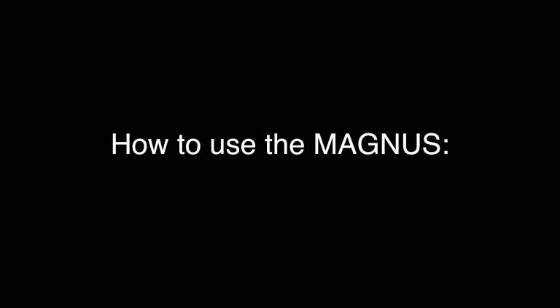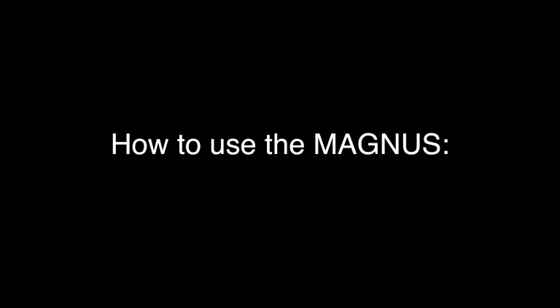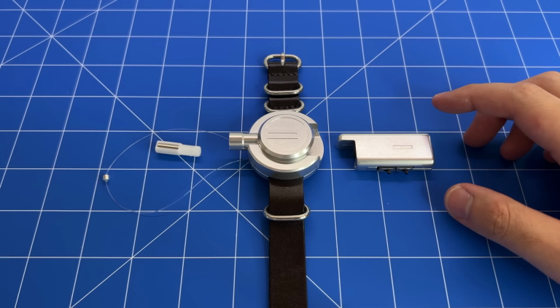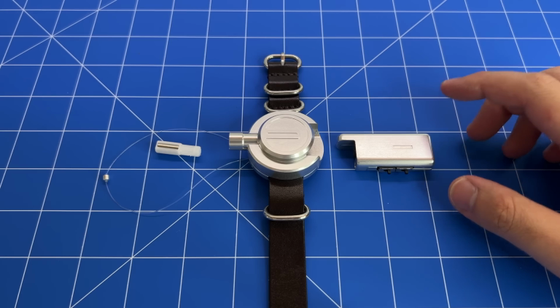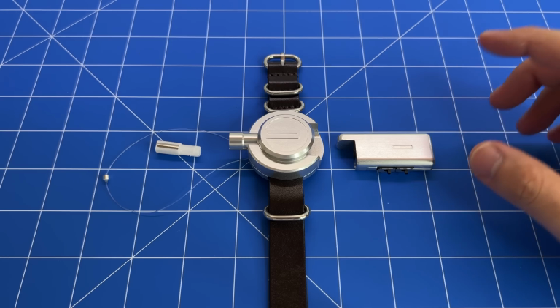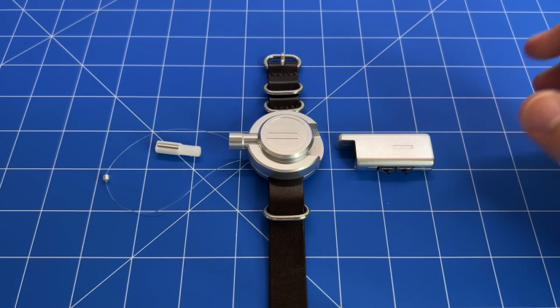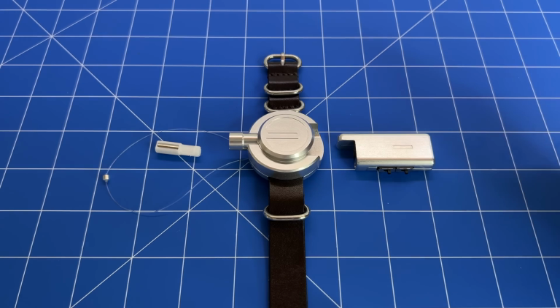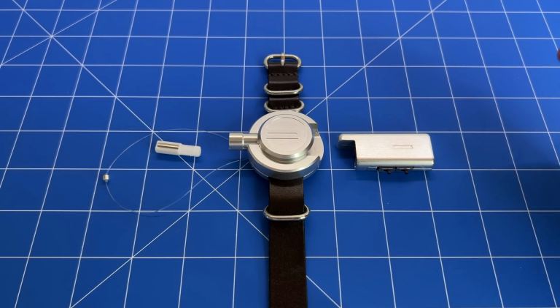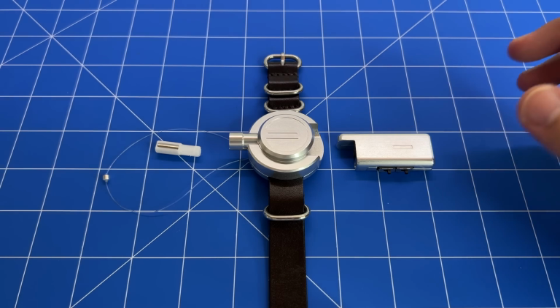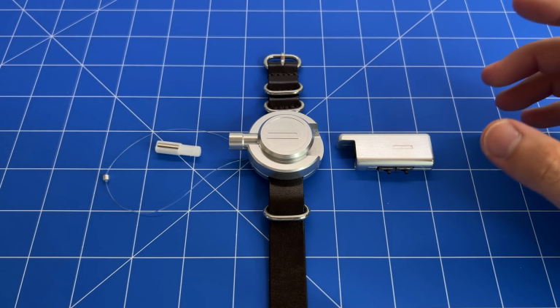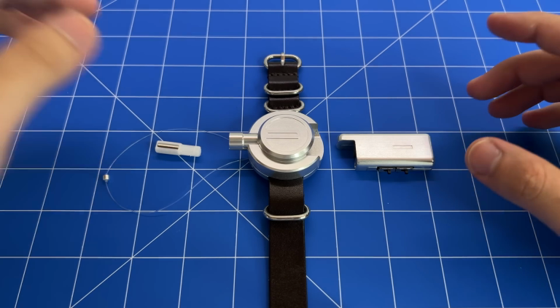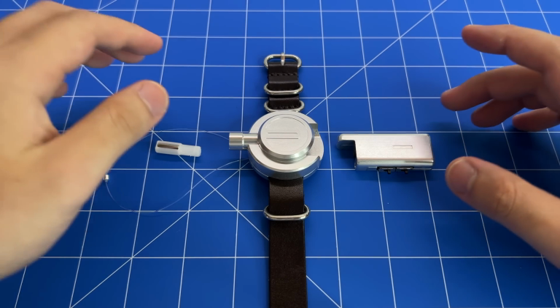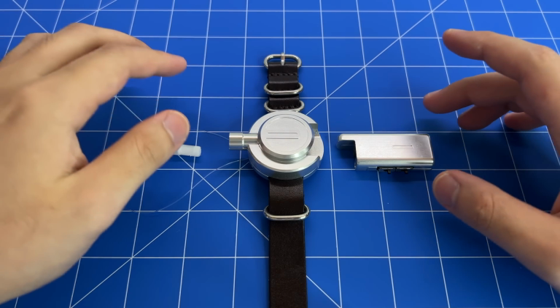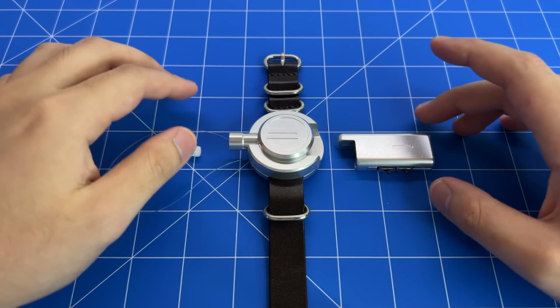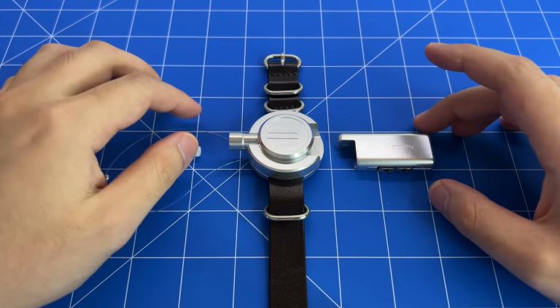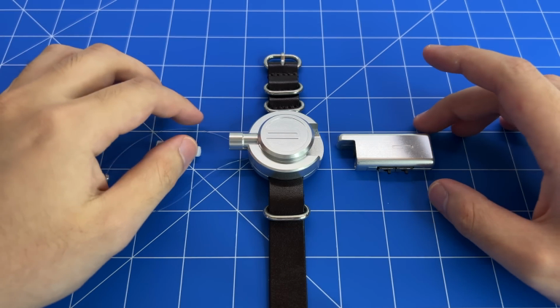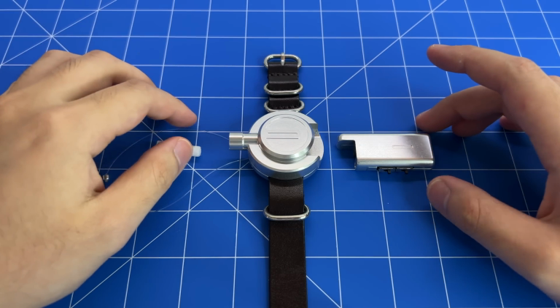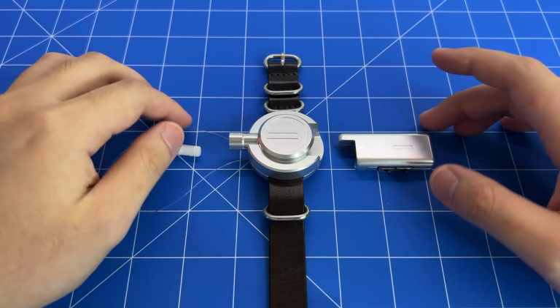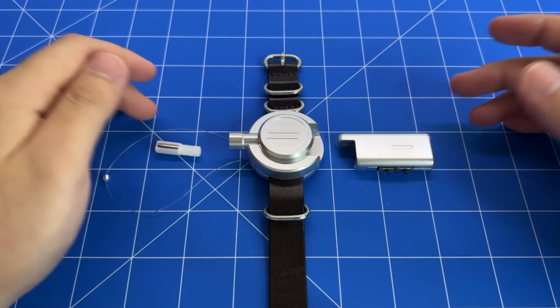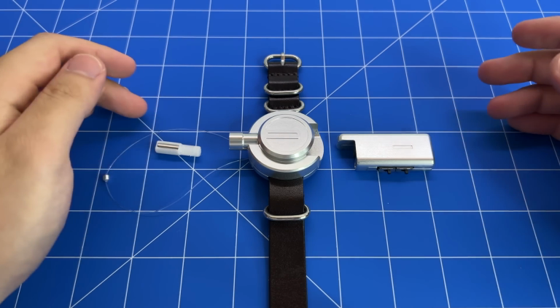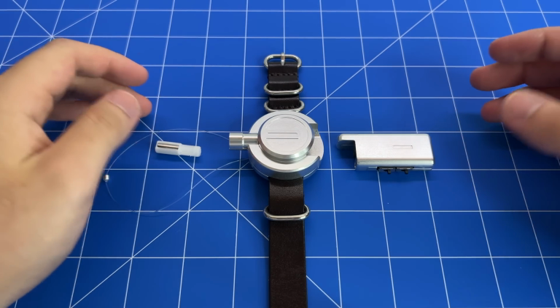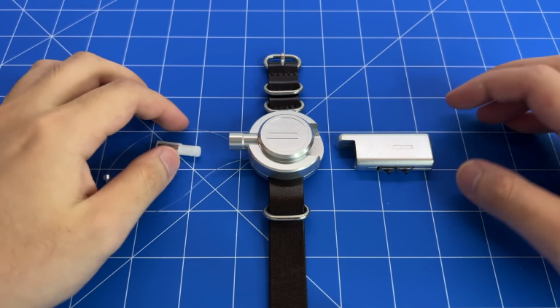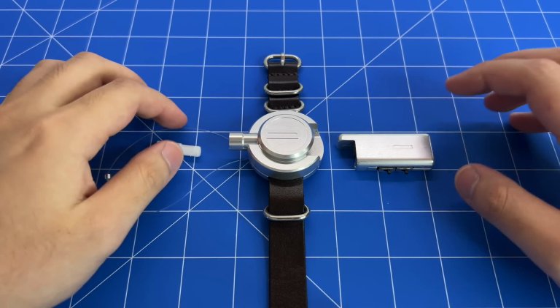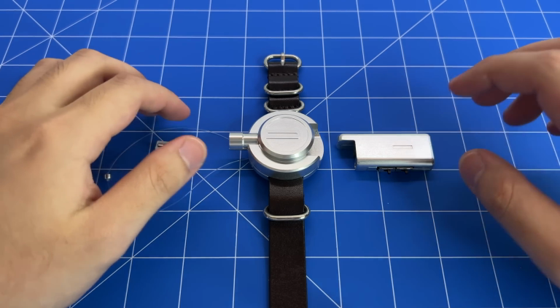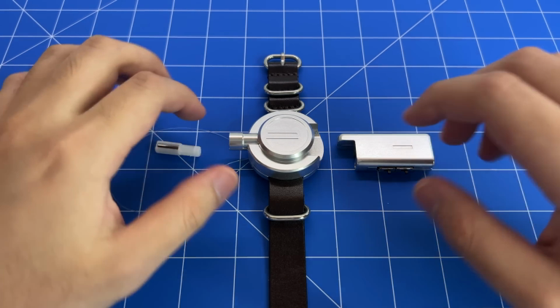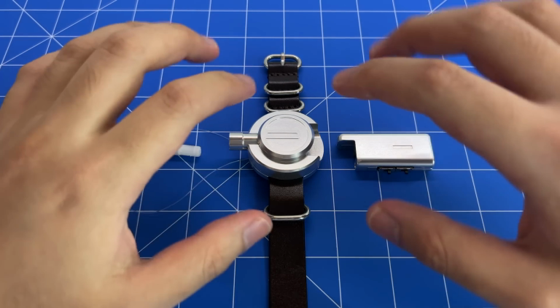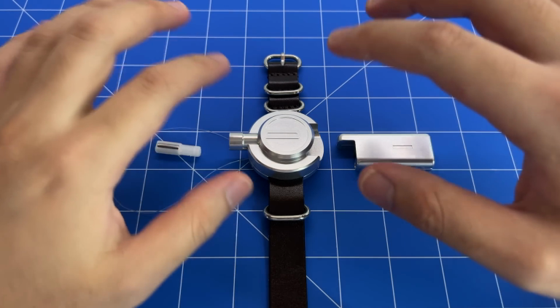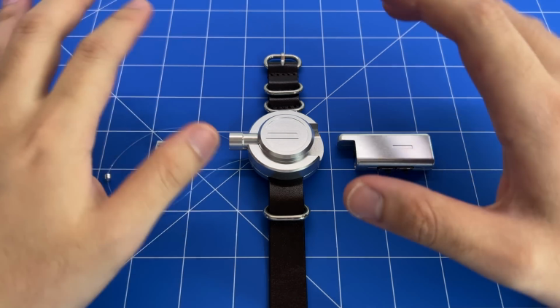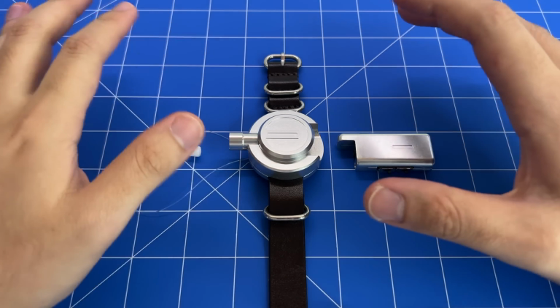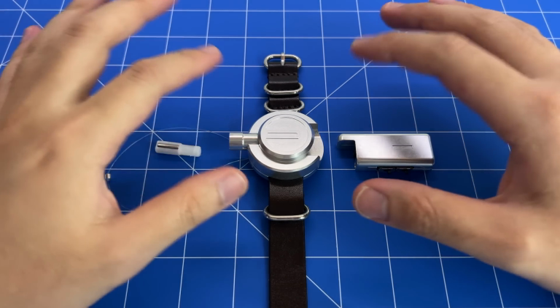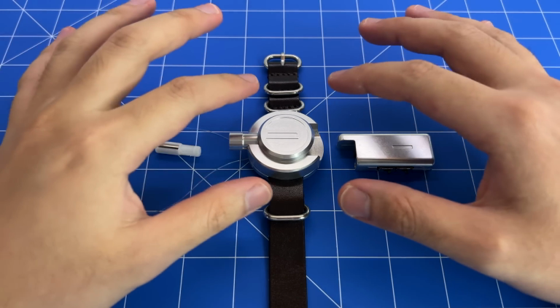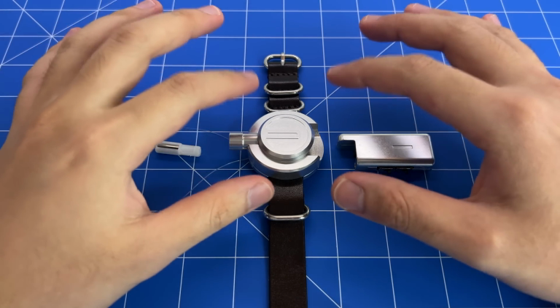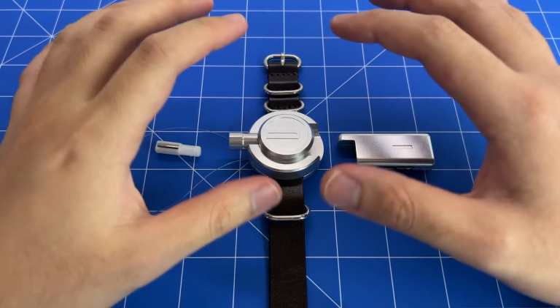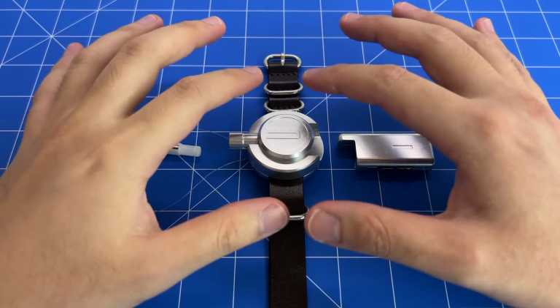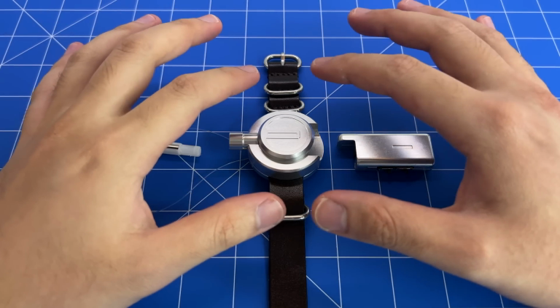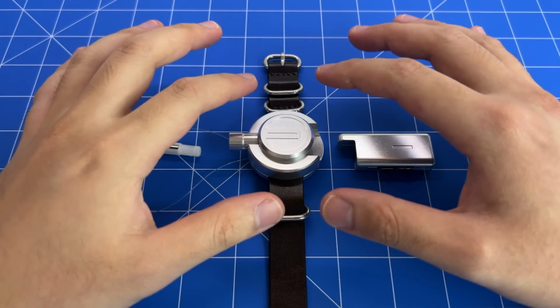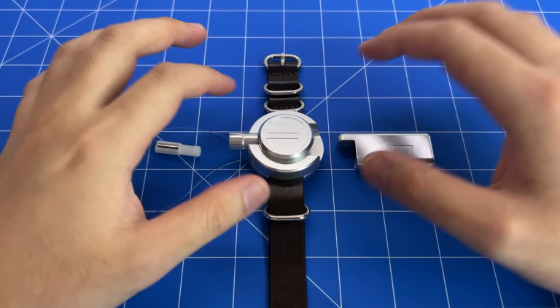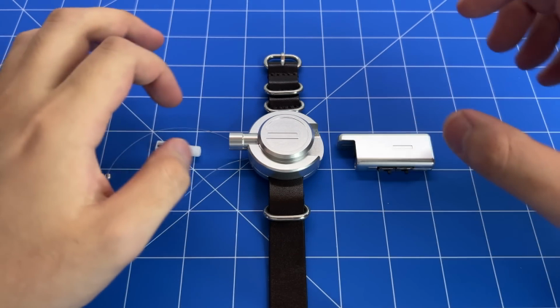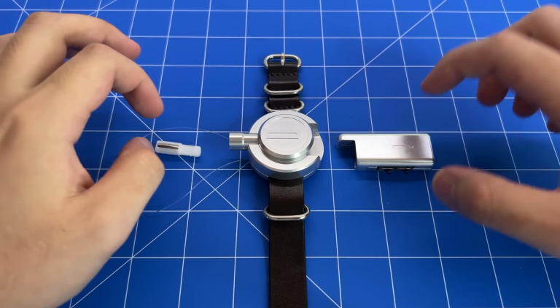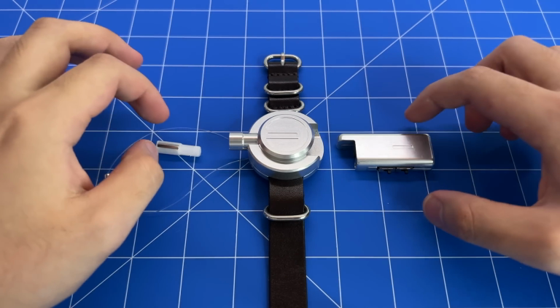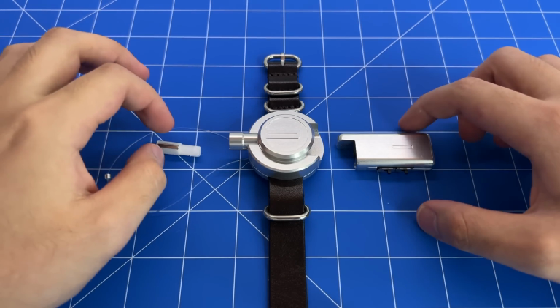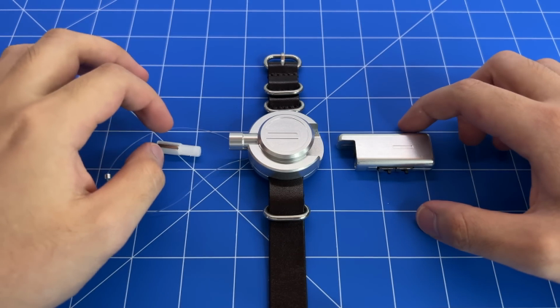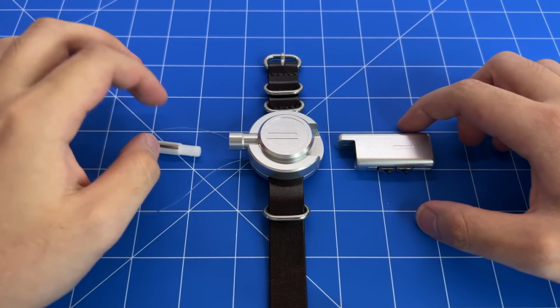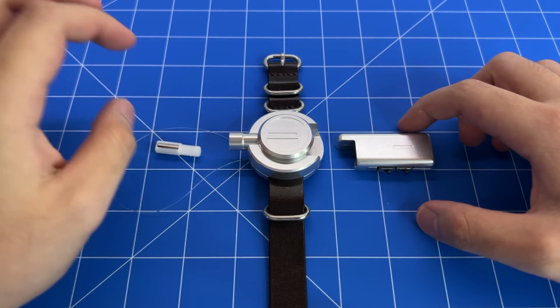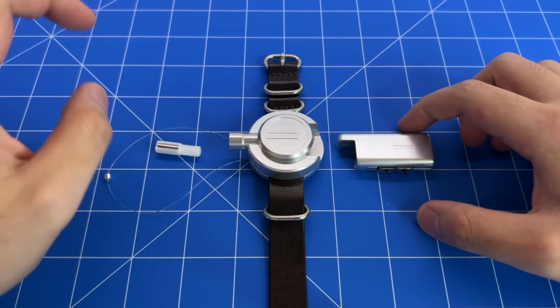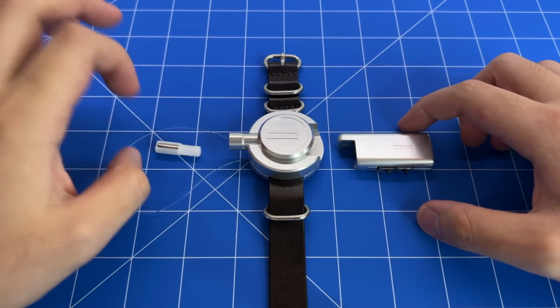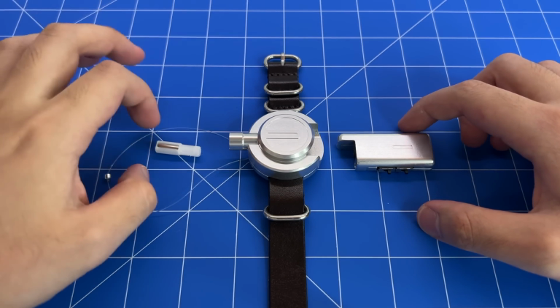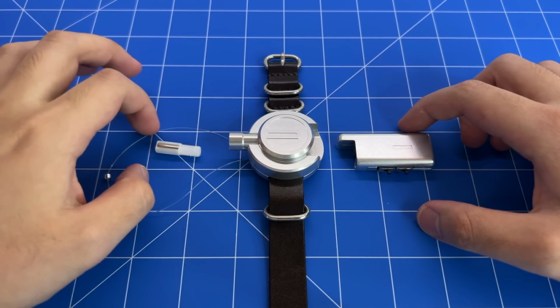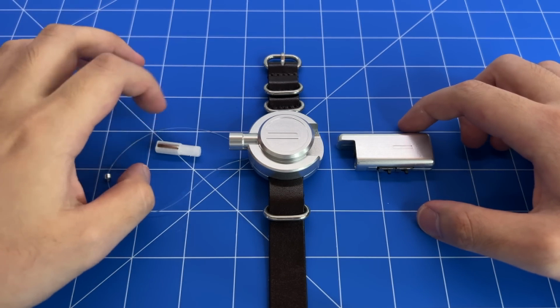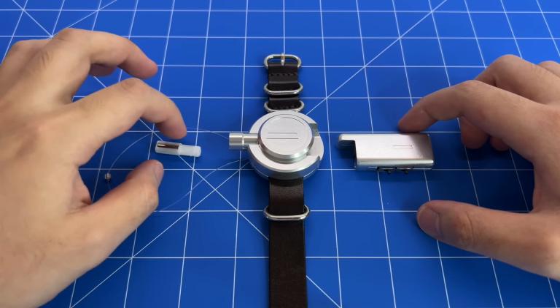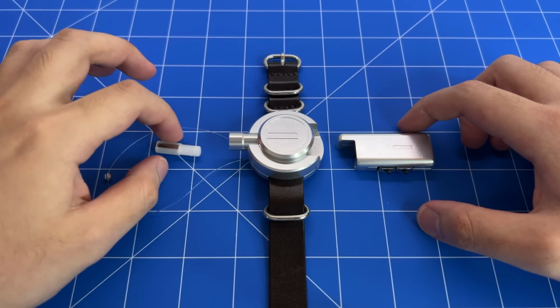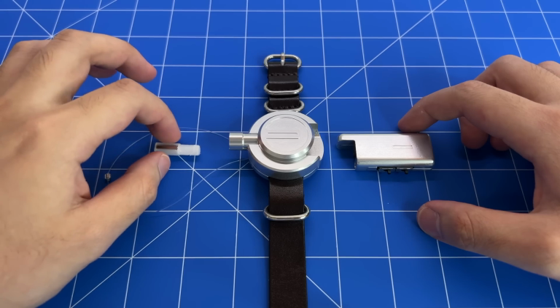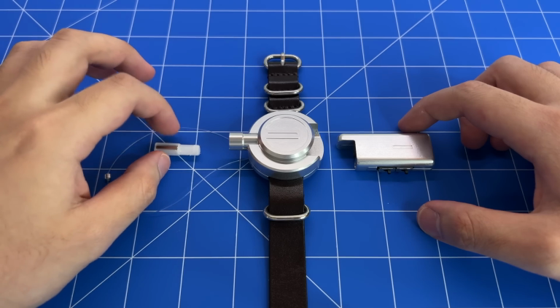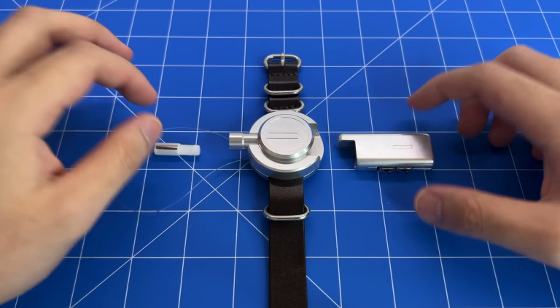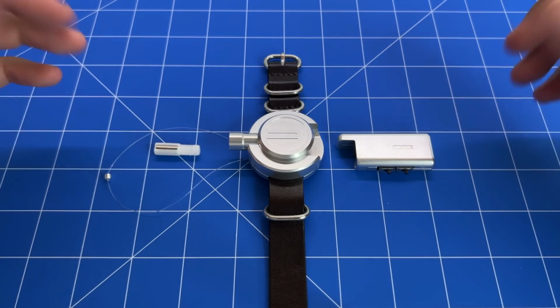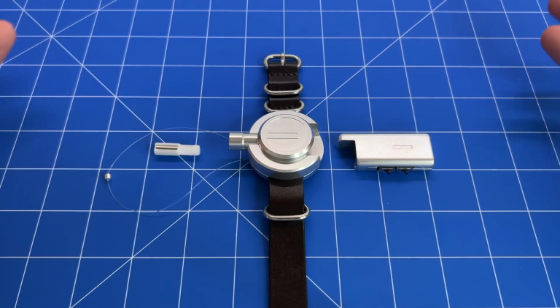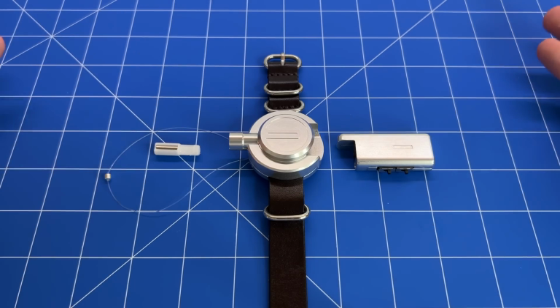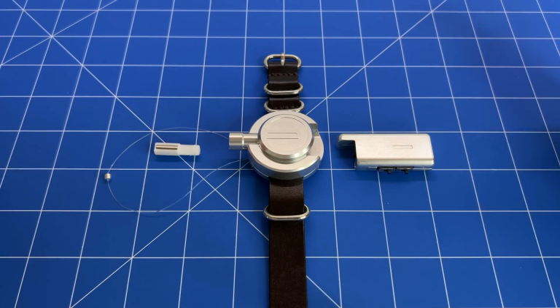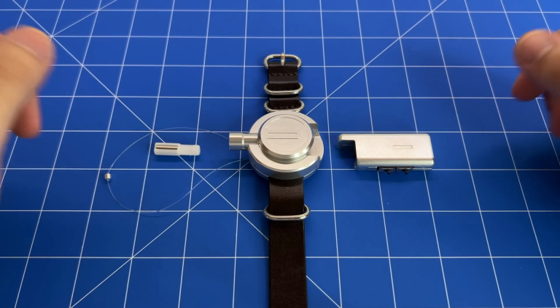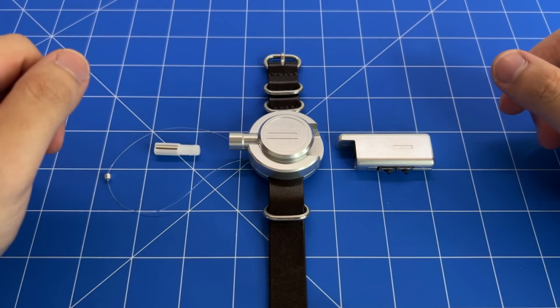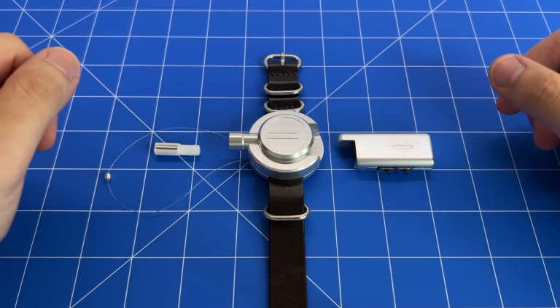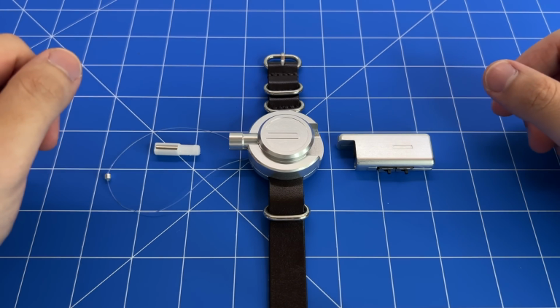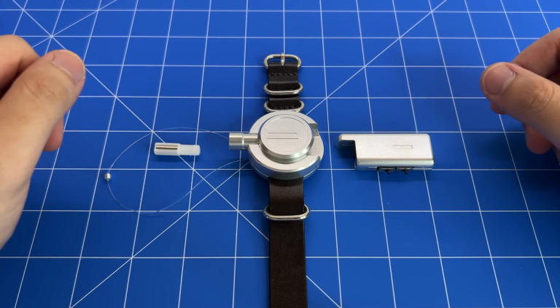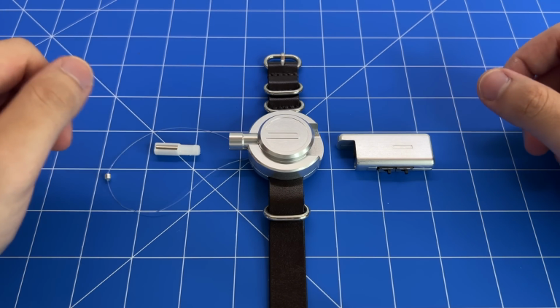Welcome to the instructions on how to use the Magnus. Here you can see the main body, the thread cartridge, and the projectile. We'll show you how to load it.